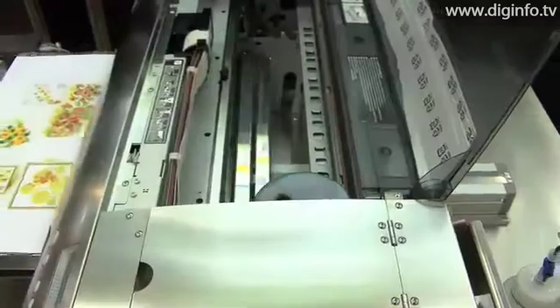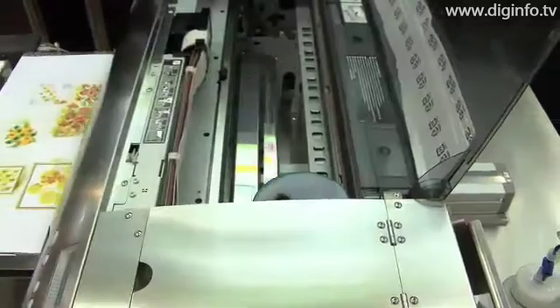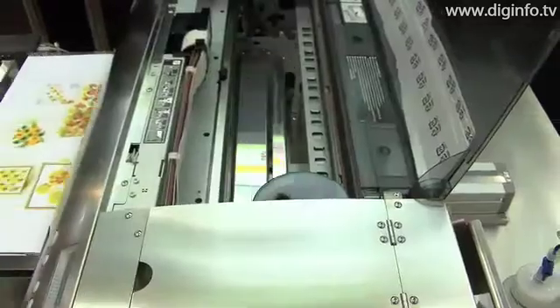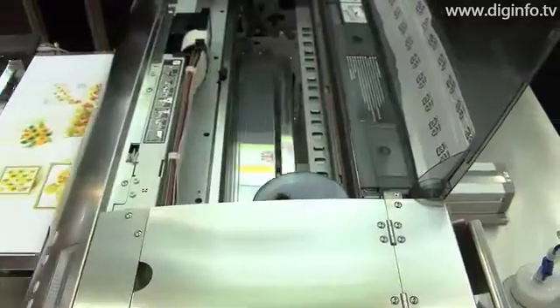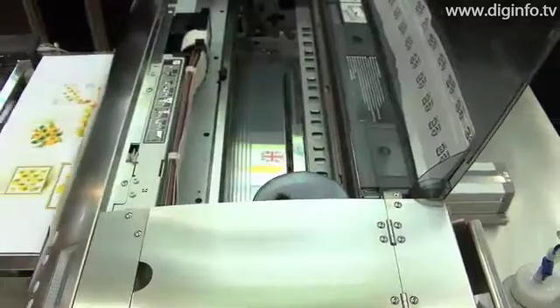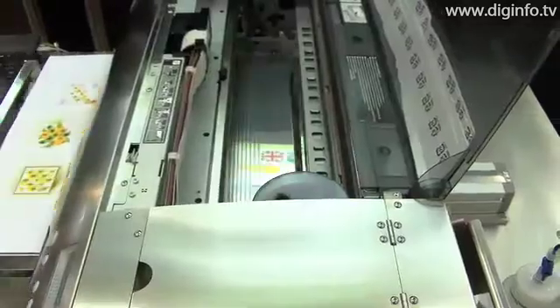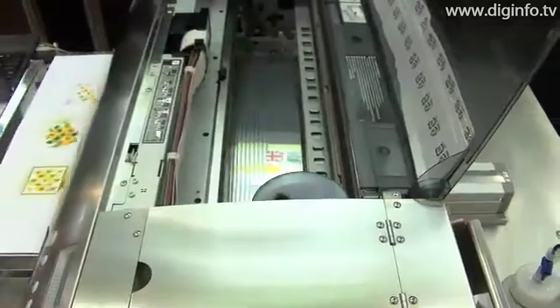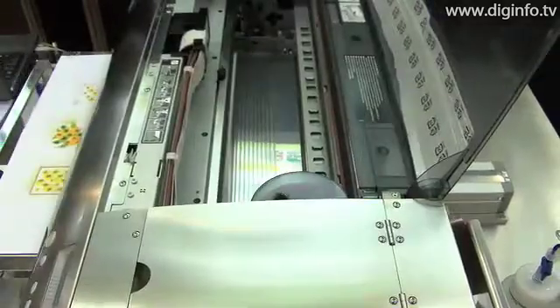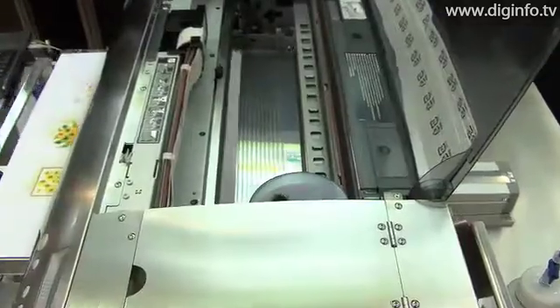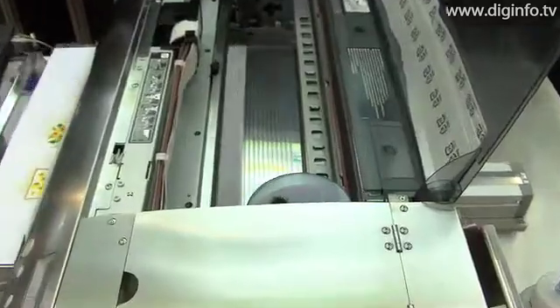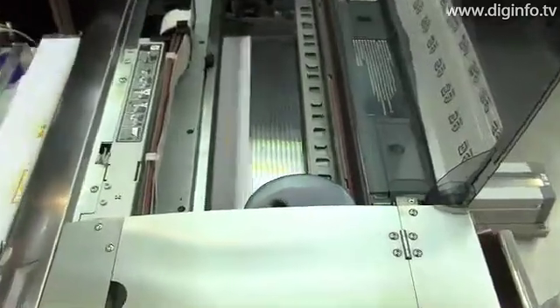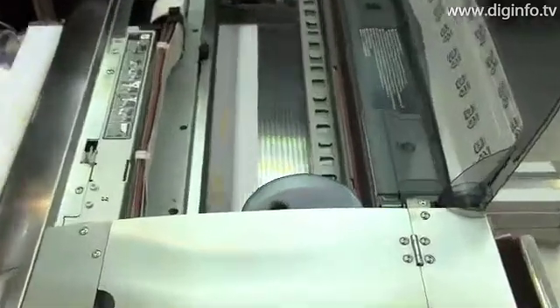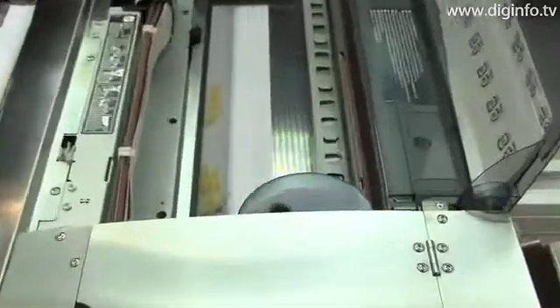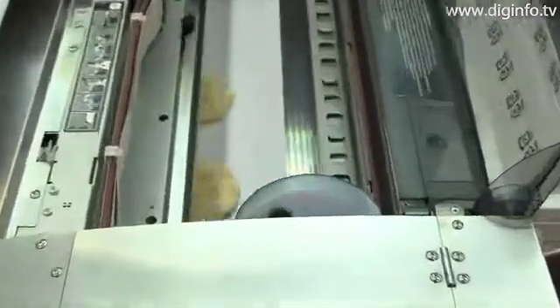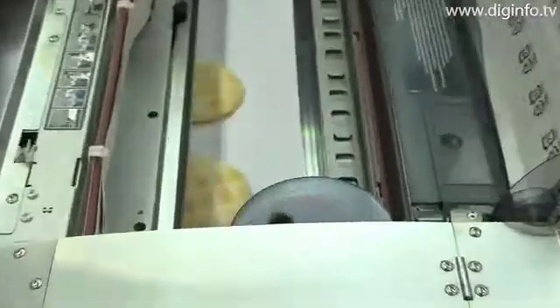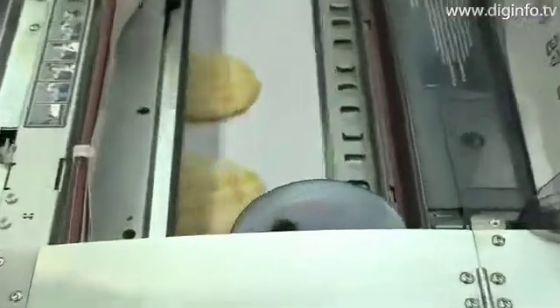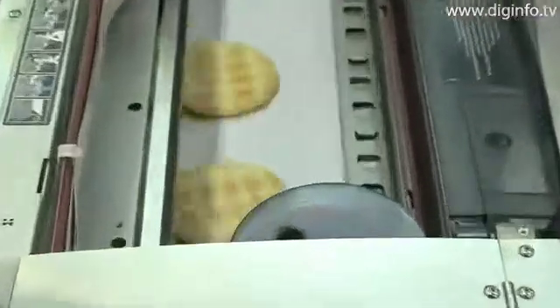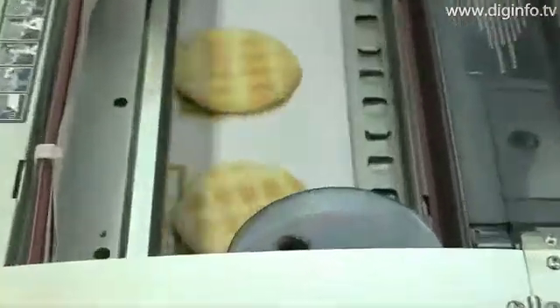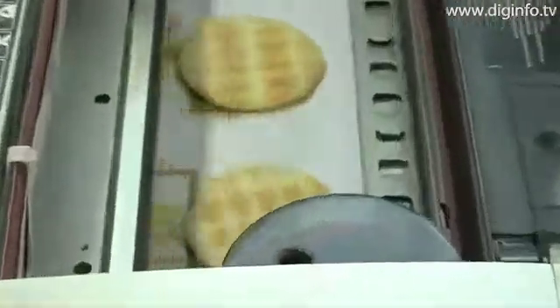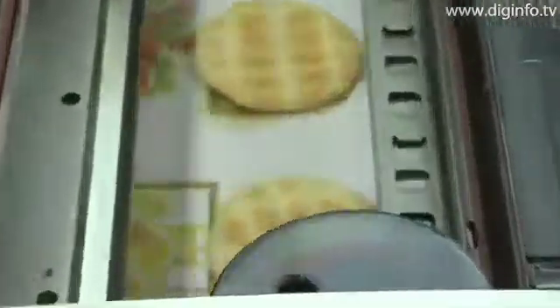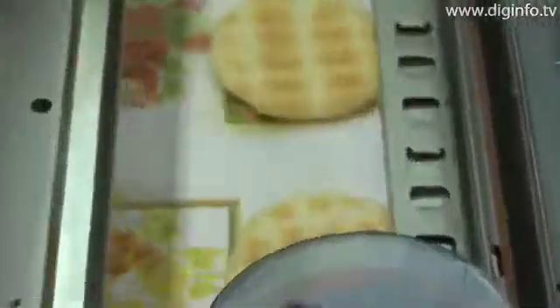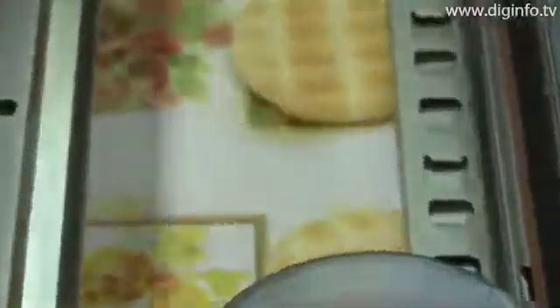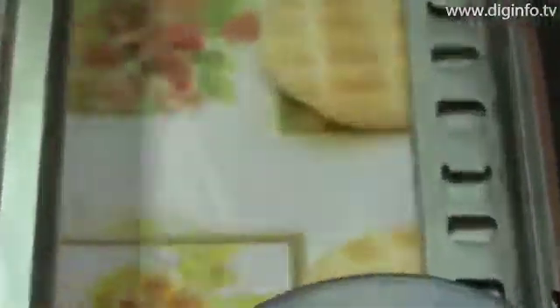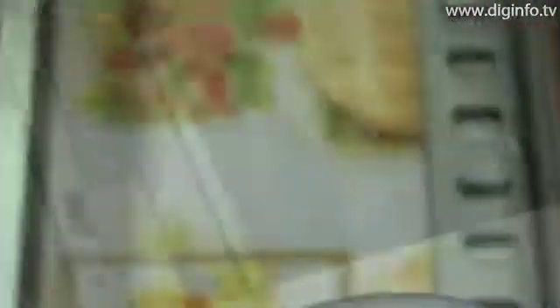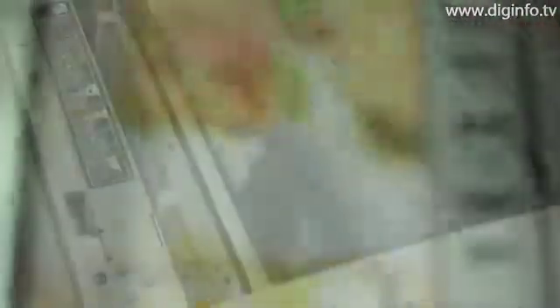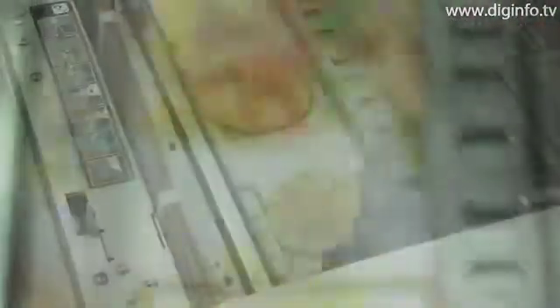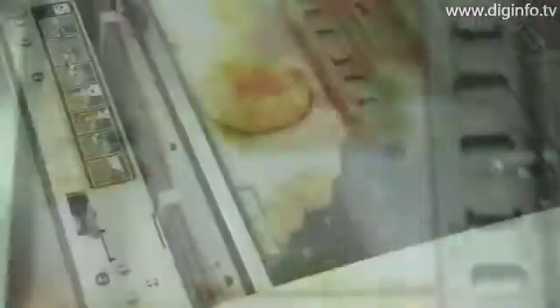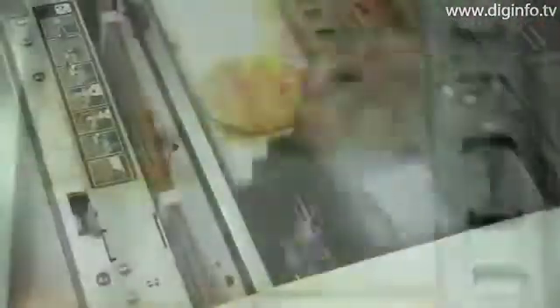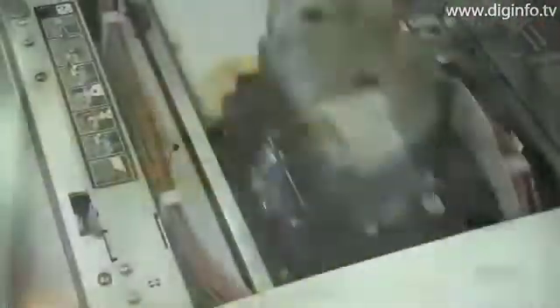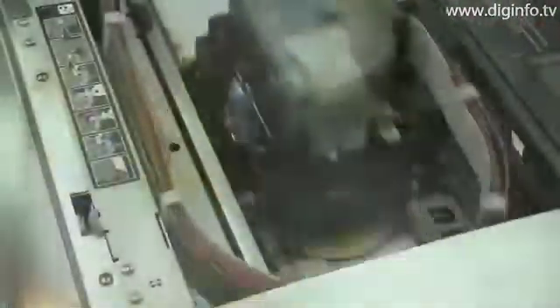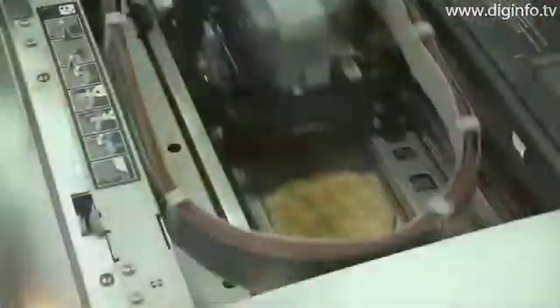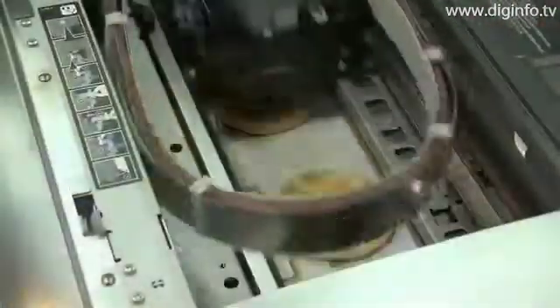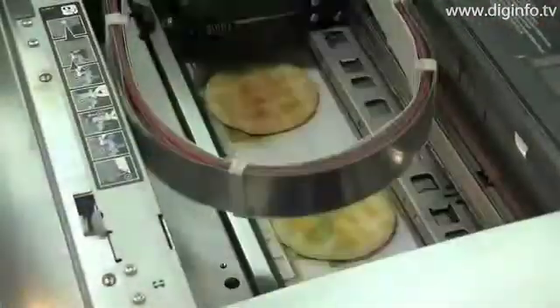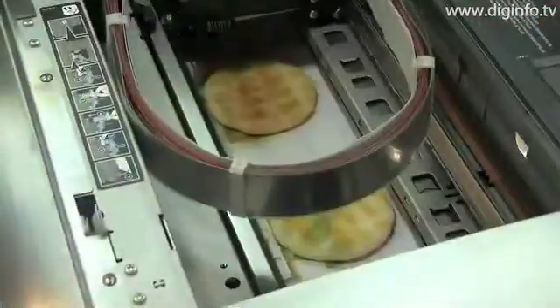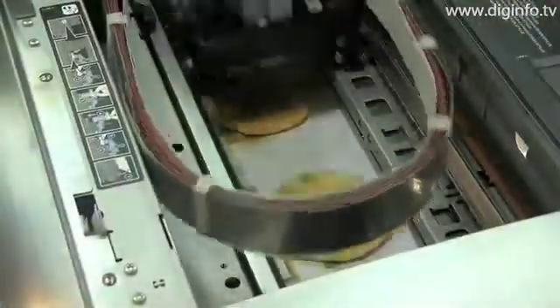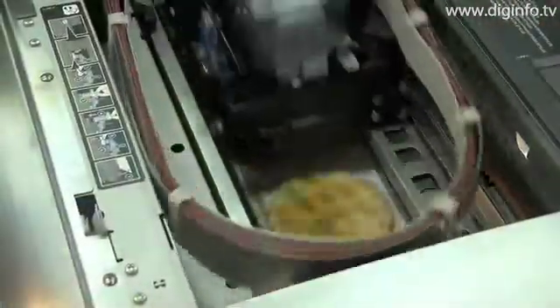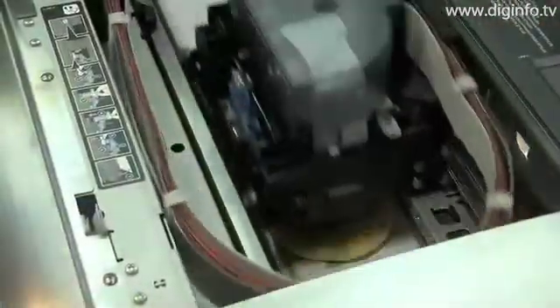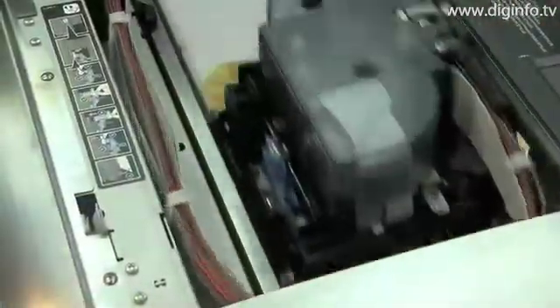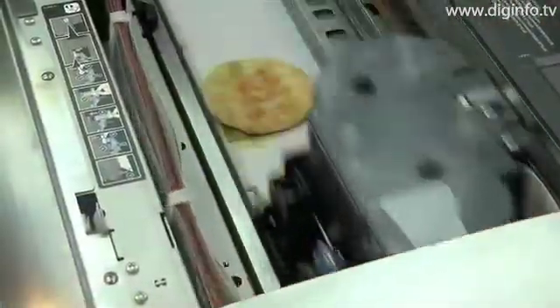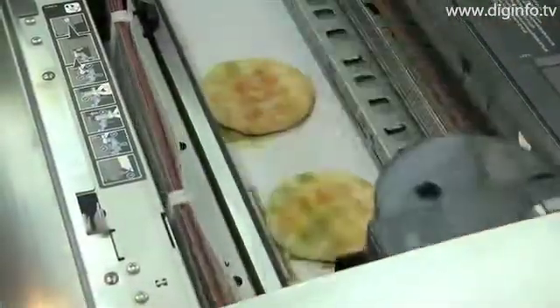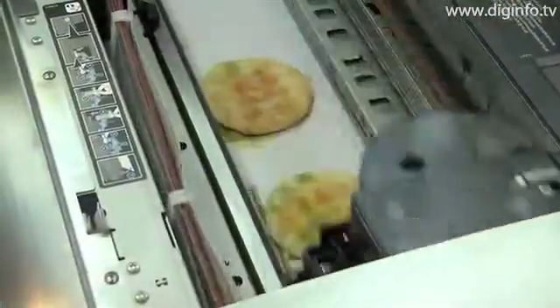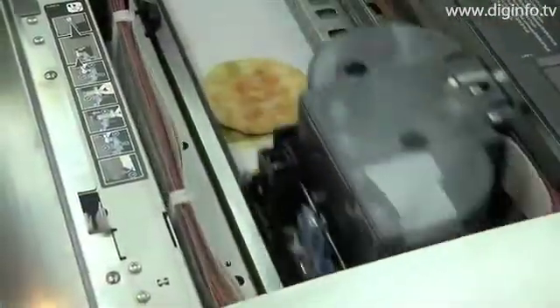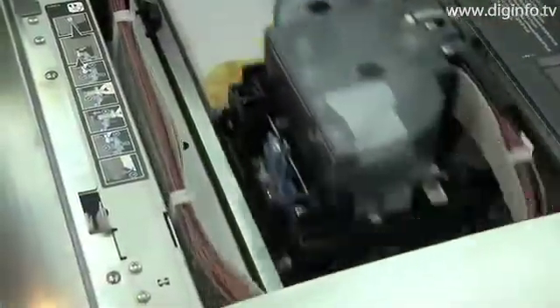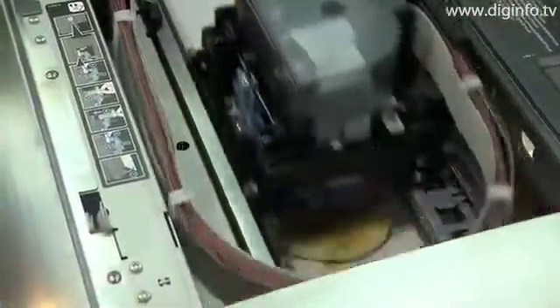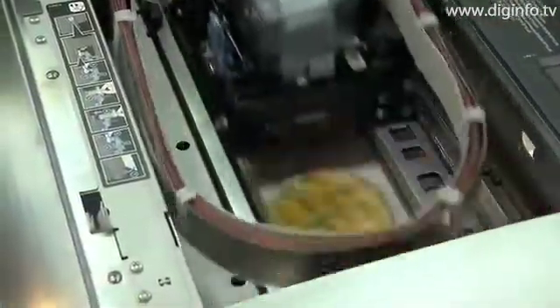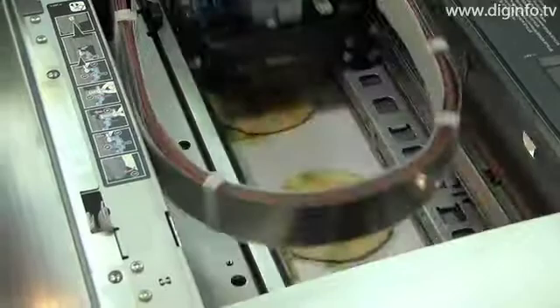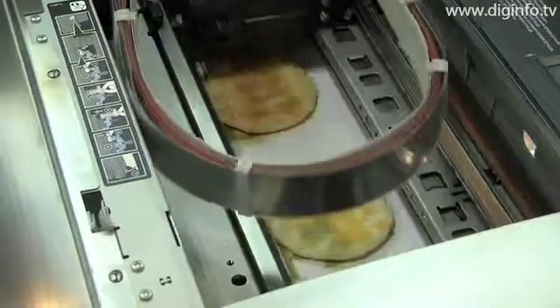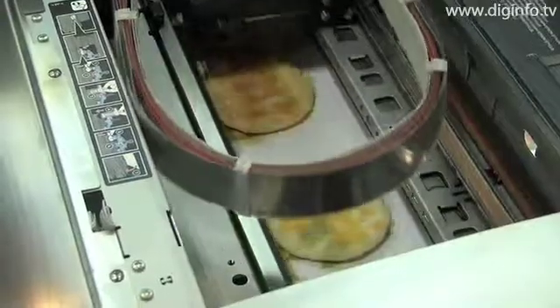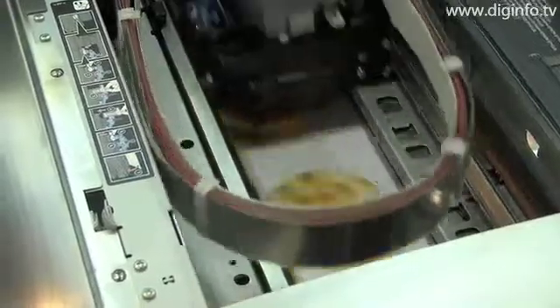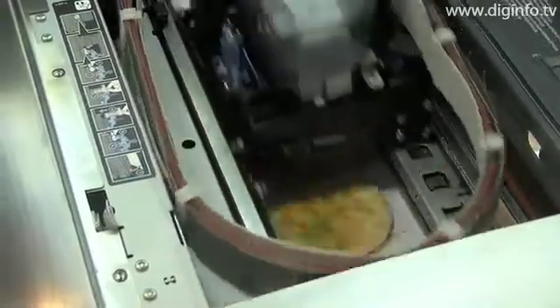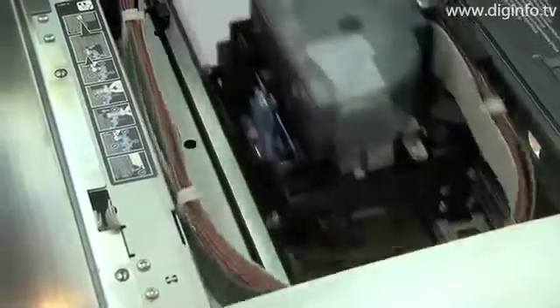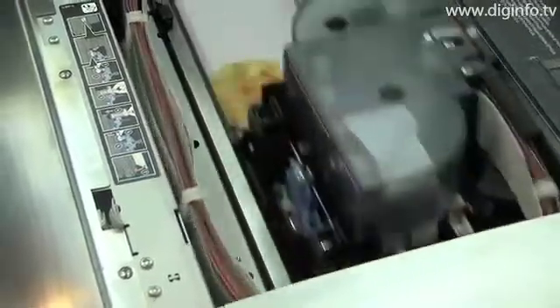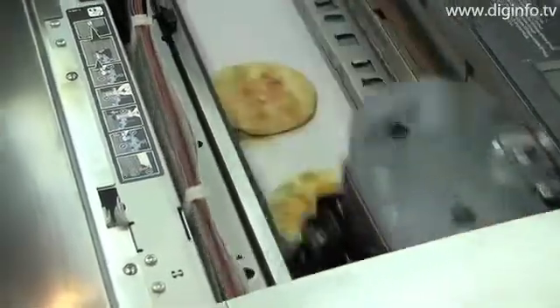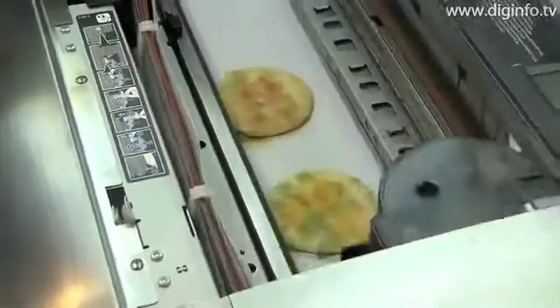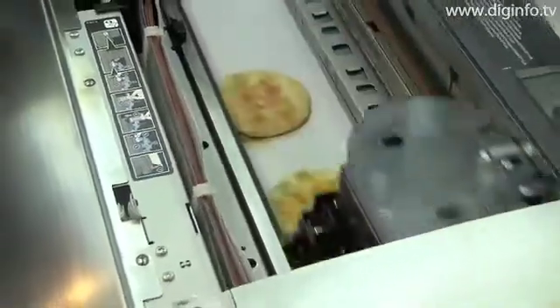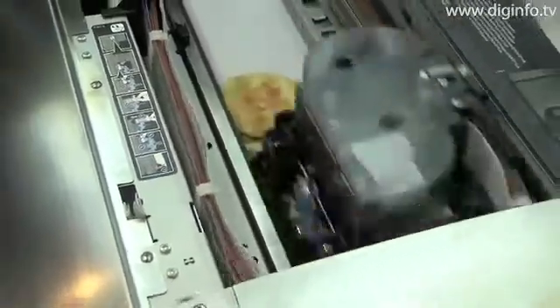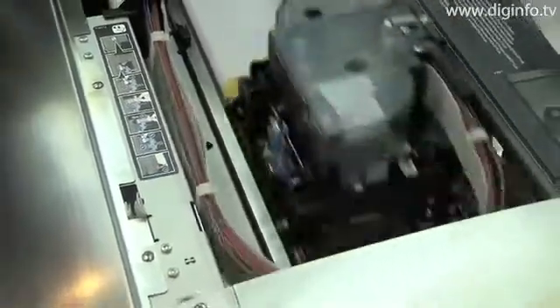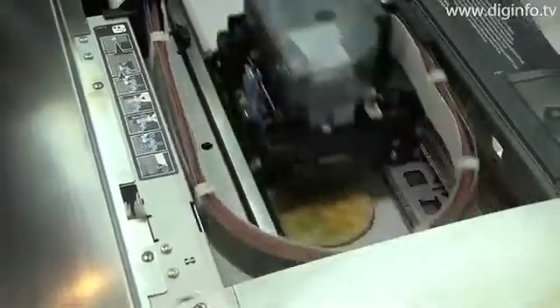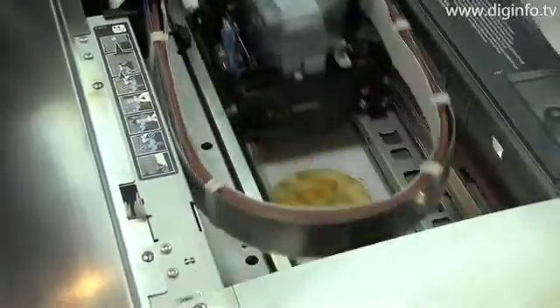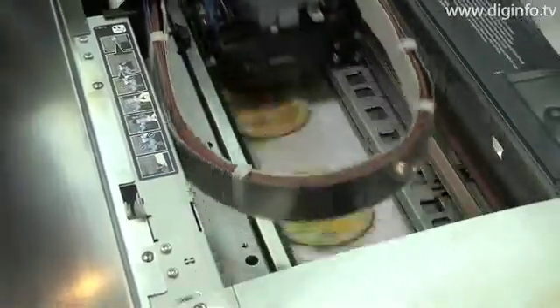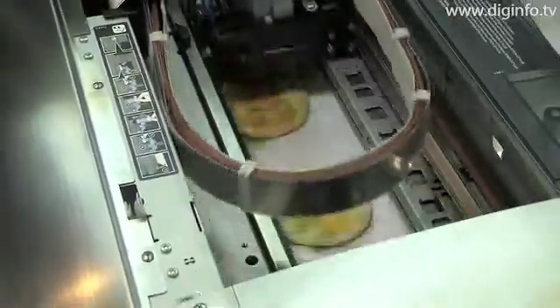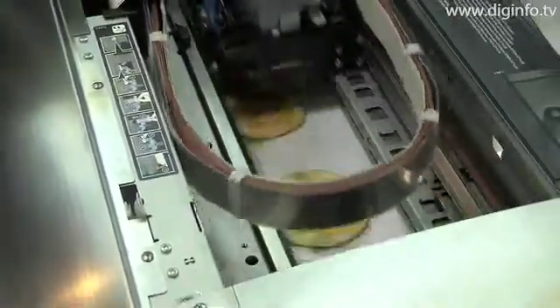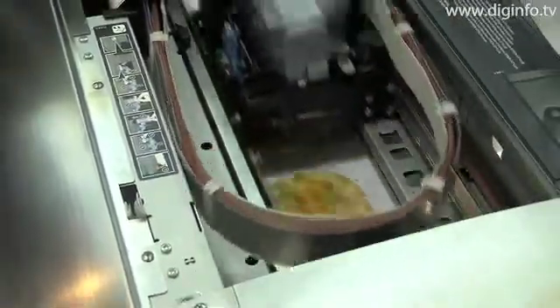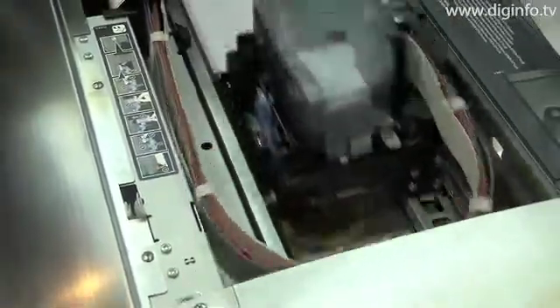Sanryu plans to release this edible ink printer in summer 2009 in two versions for printing in different sizes.